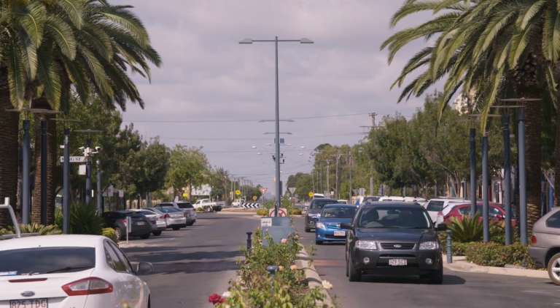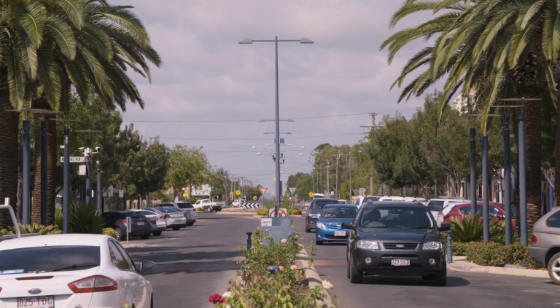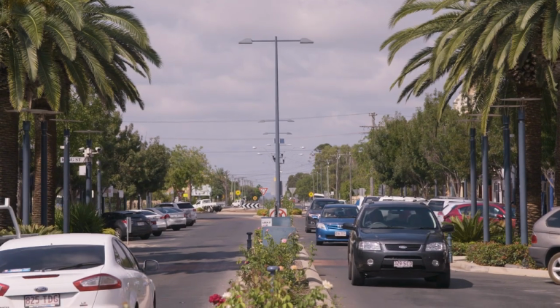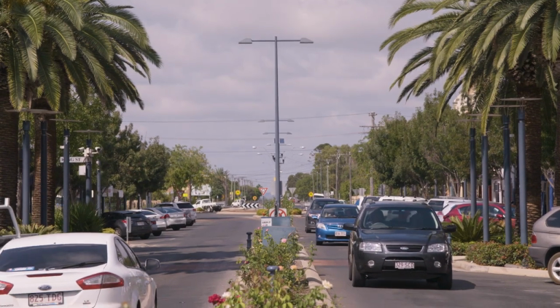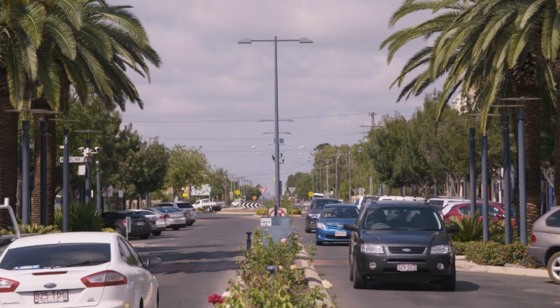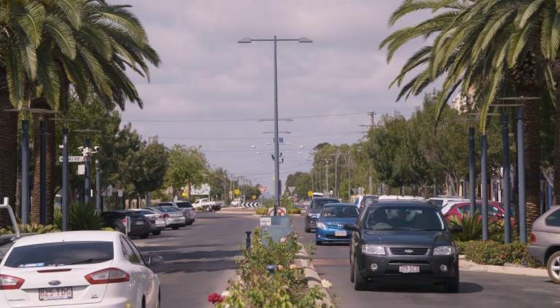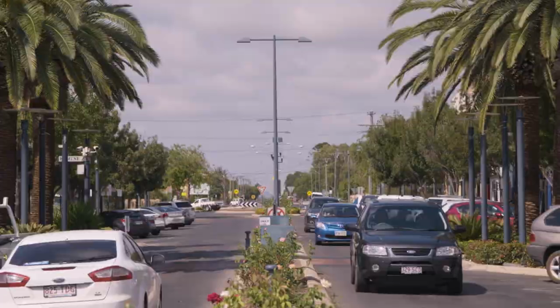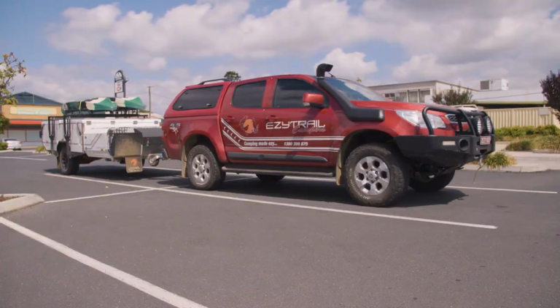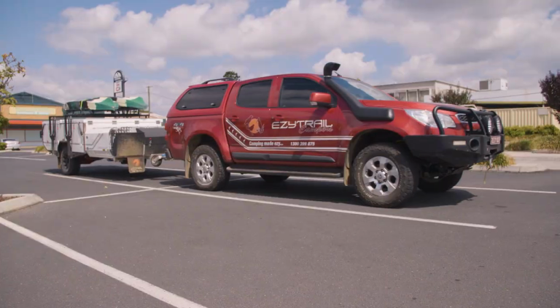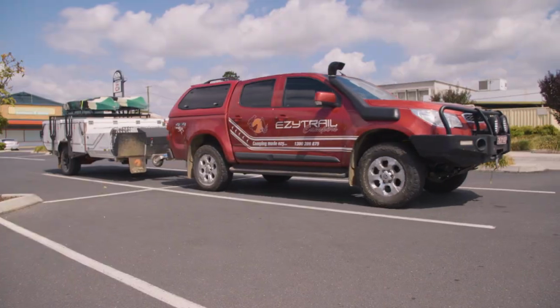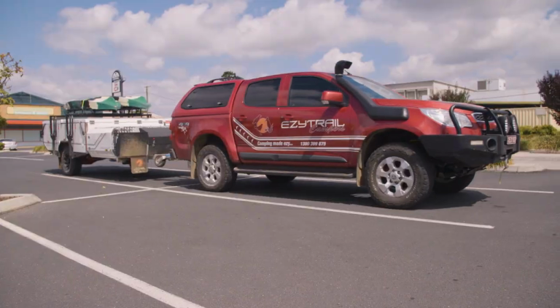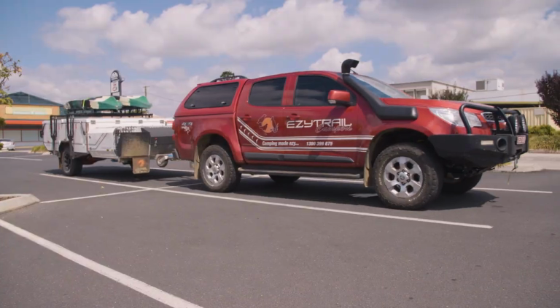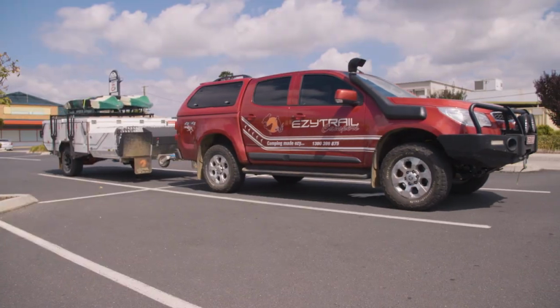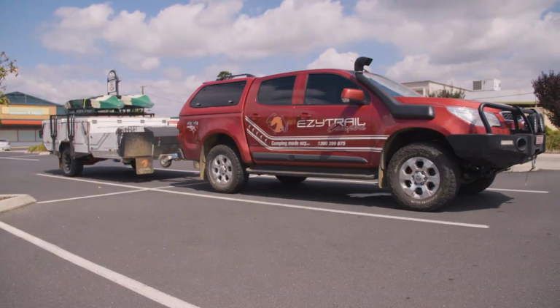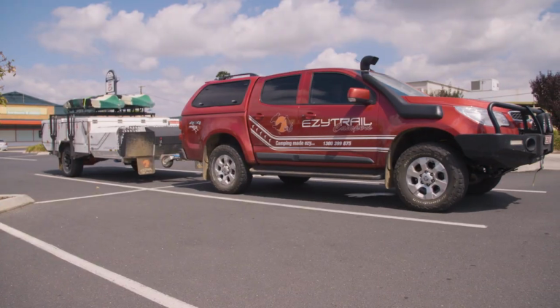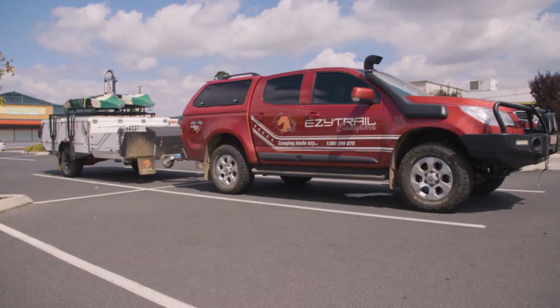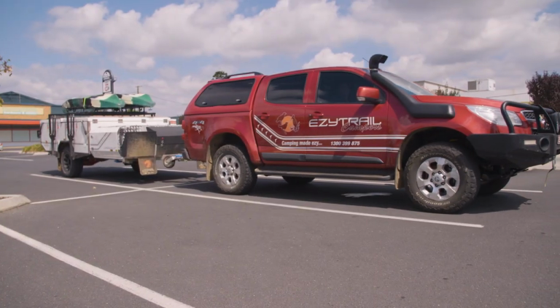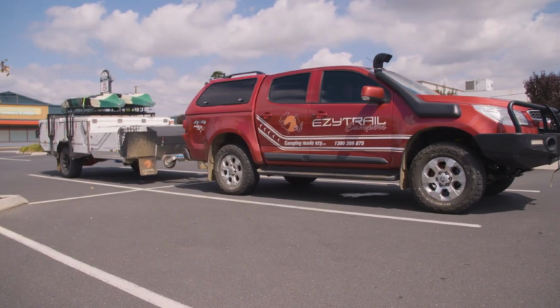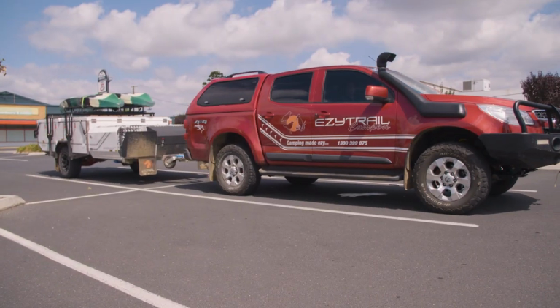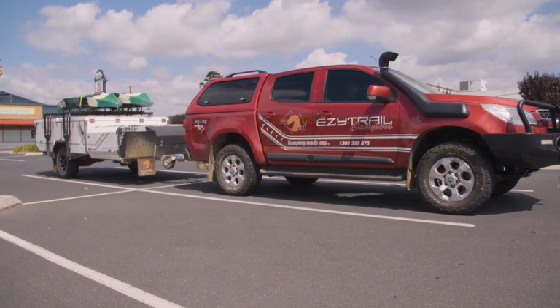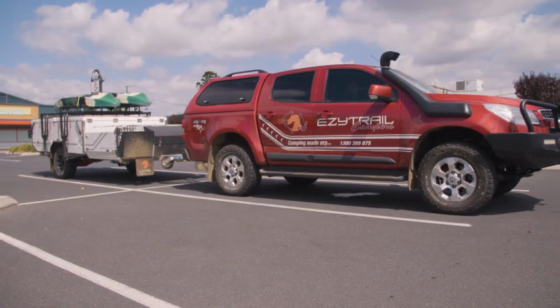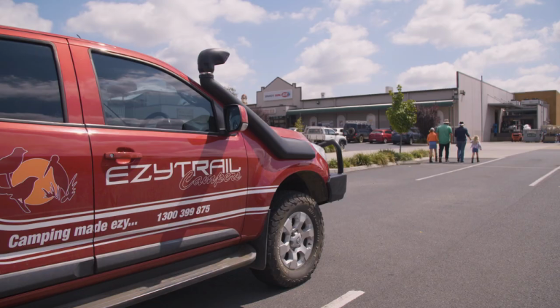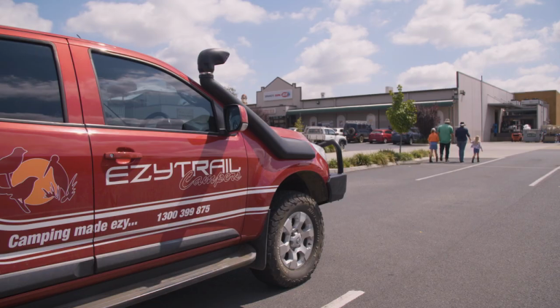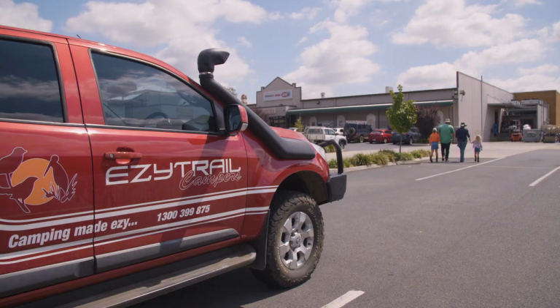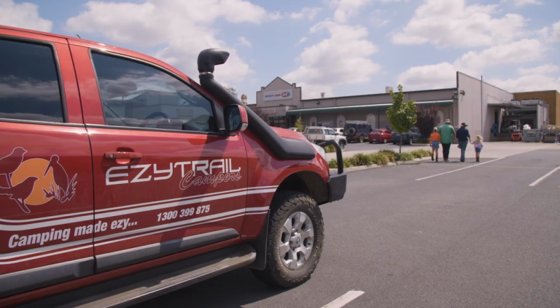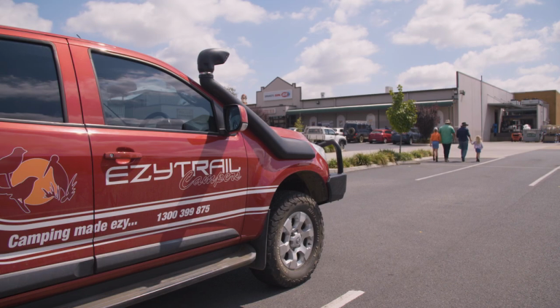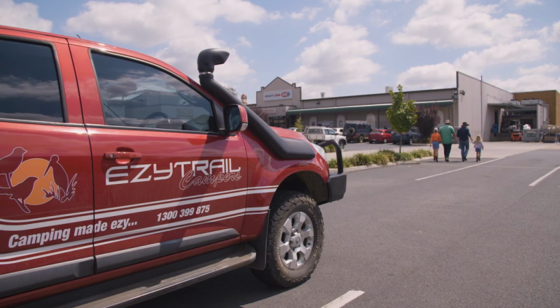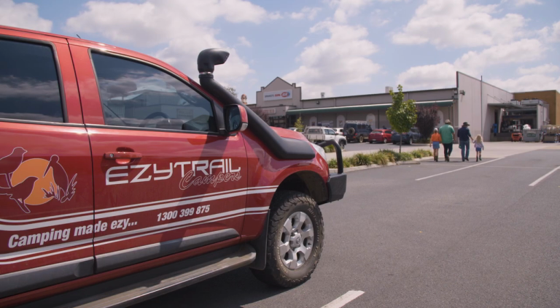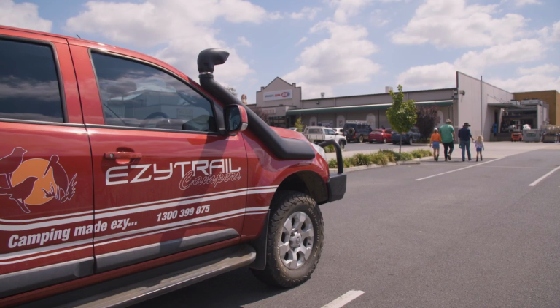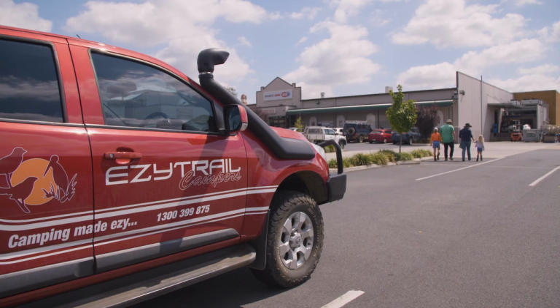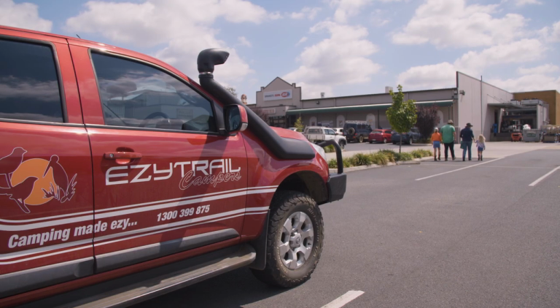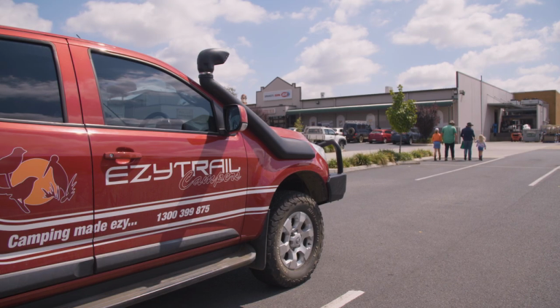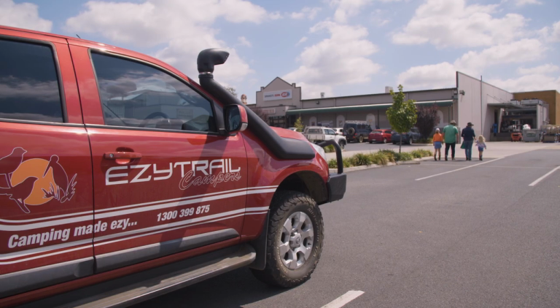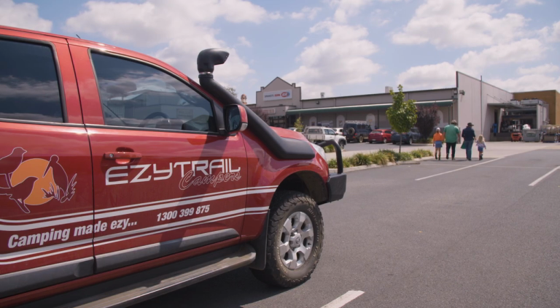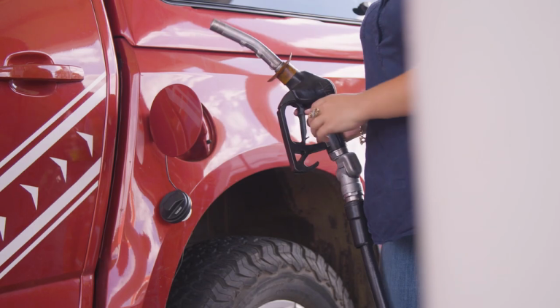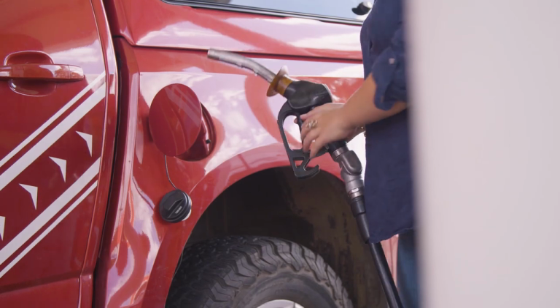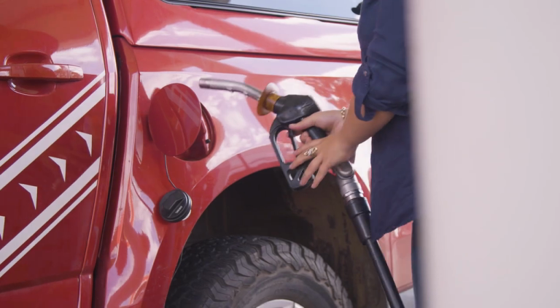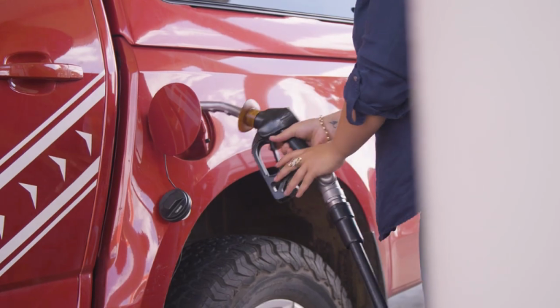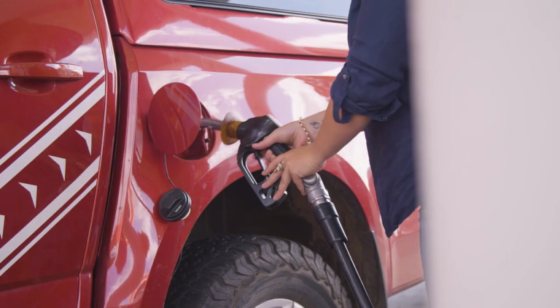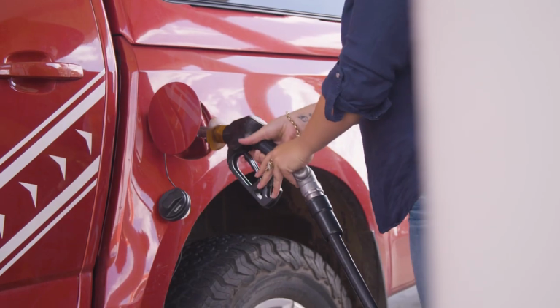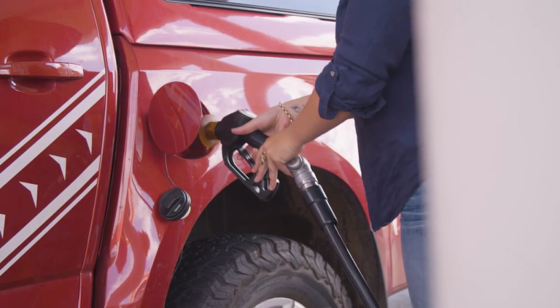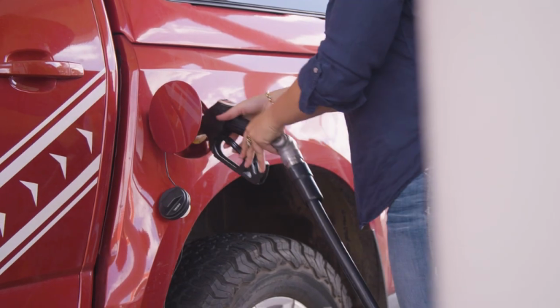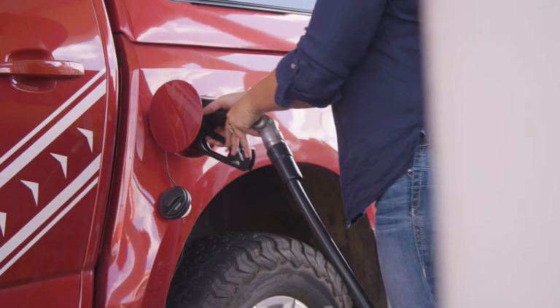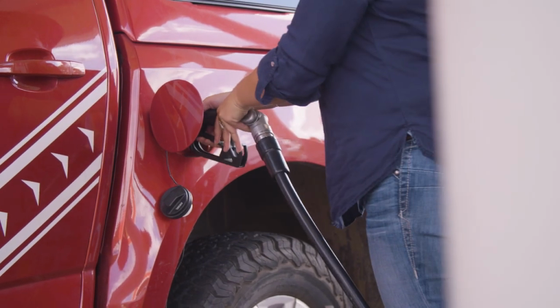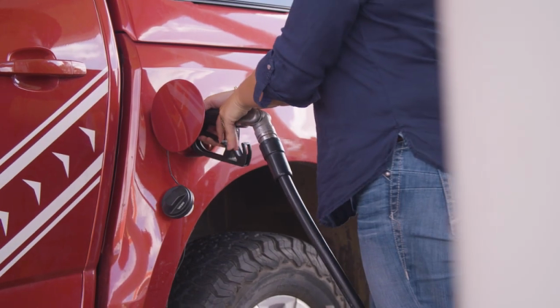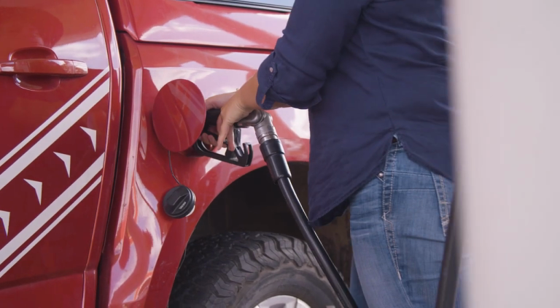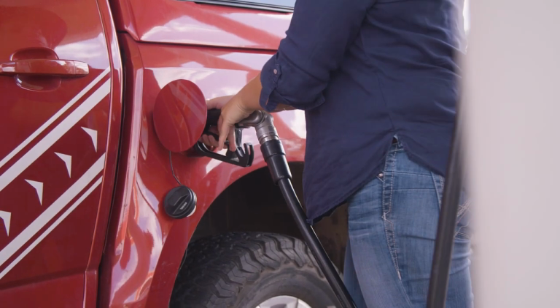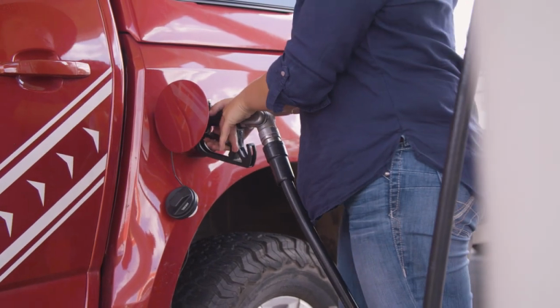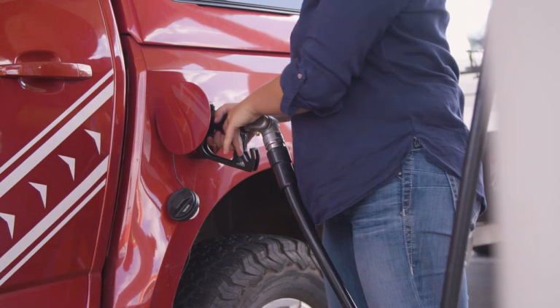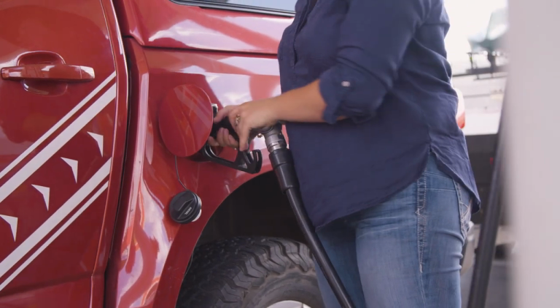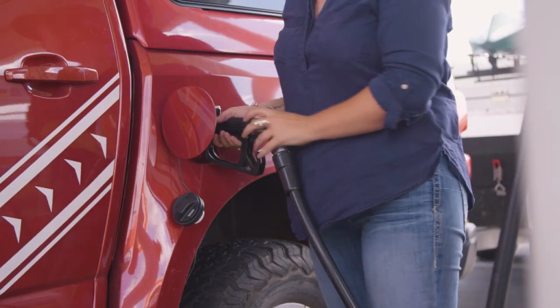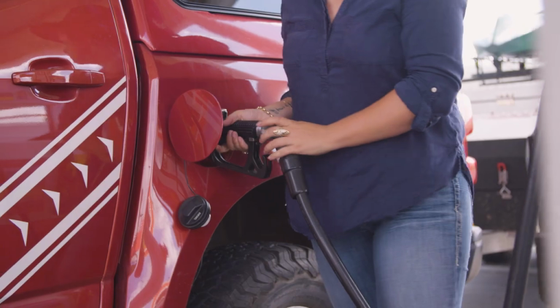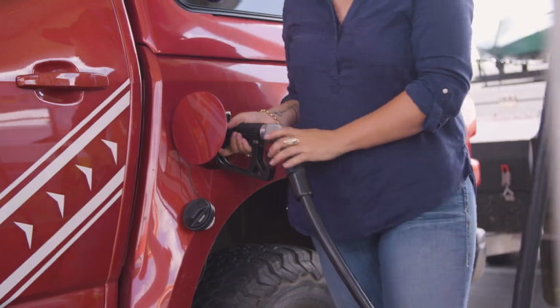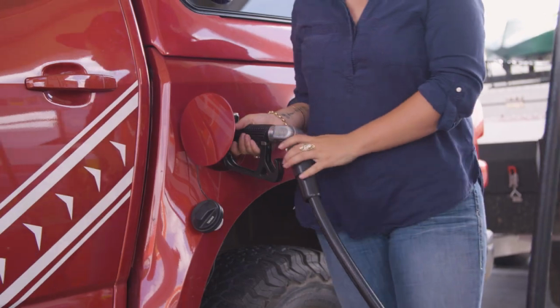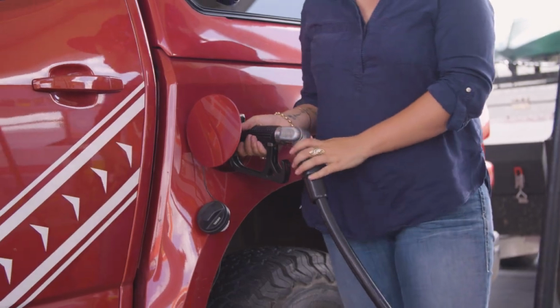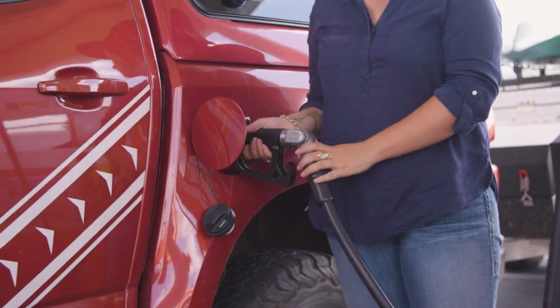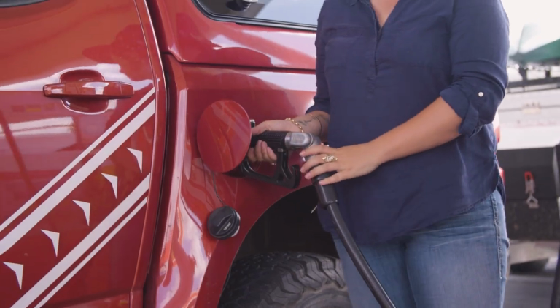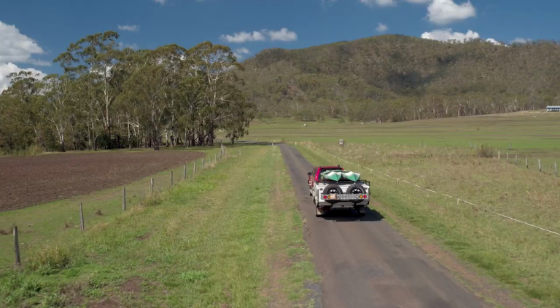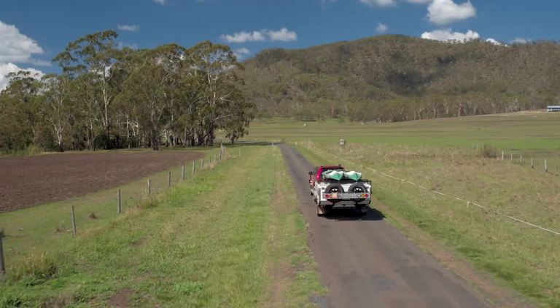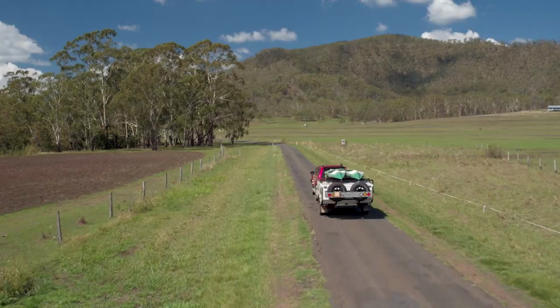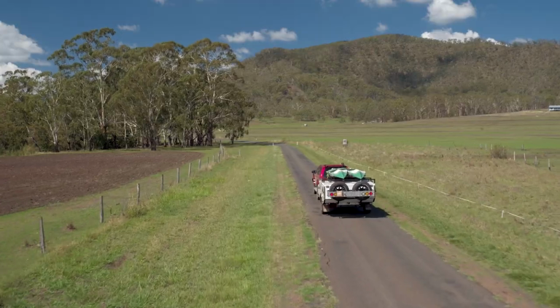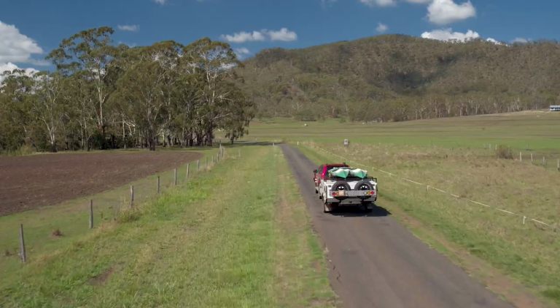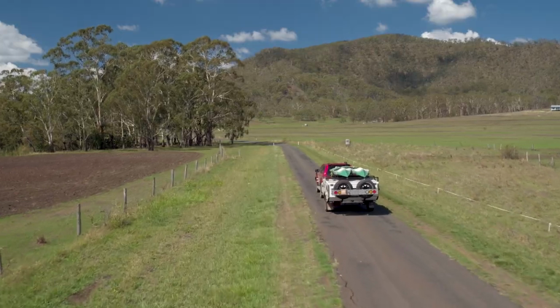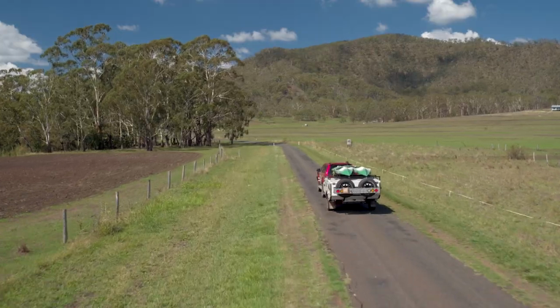We started at Warwick where we picked up some supplies and got some fuel. Then we headed out to Gordon Country where we're going to spend the weekend.